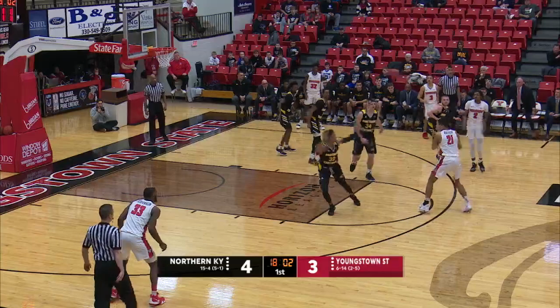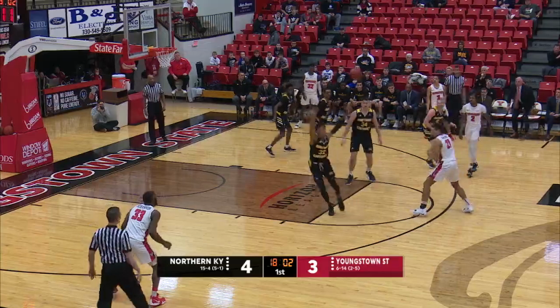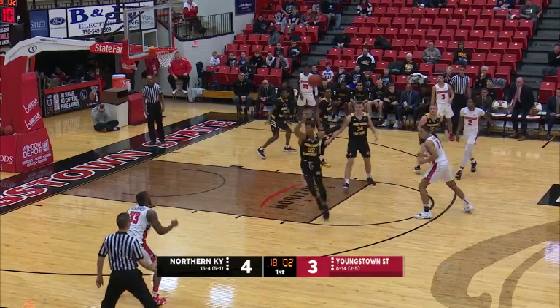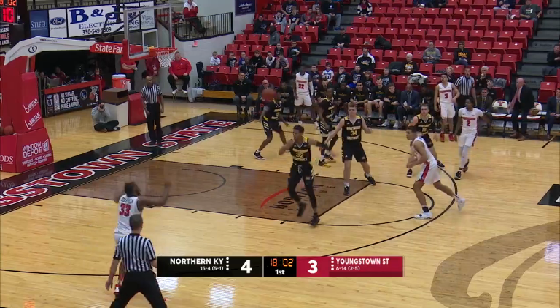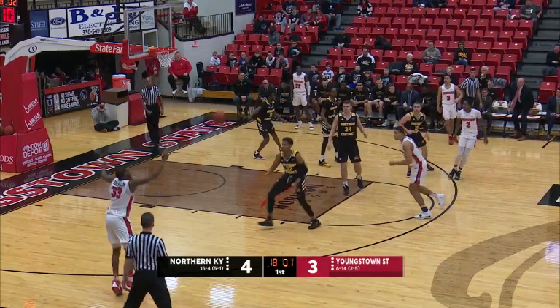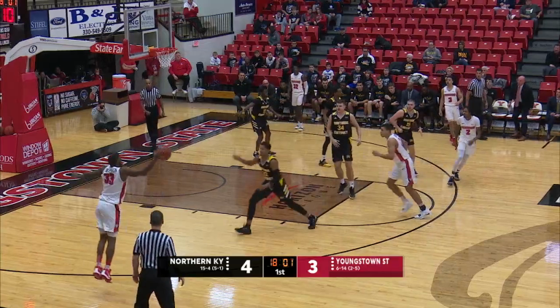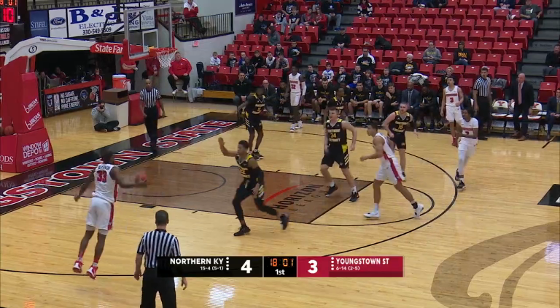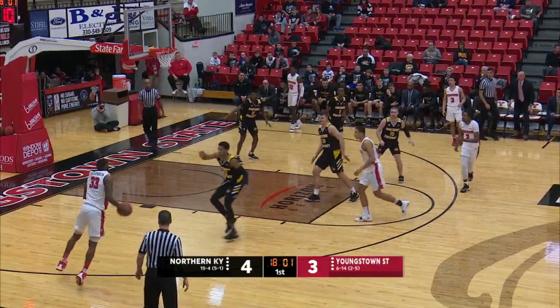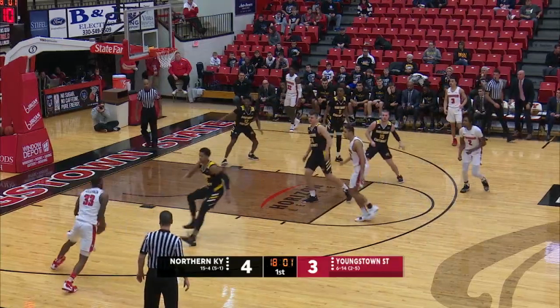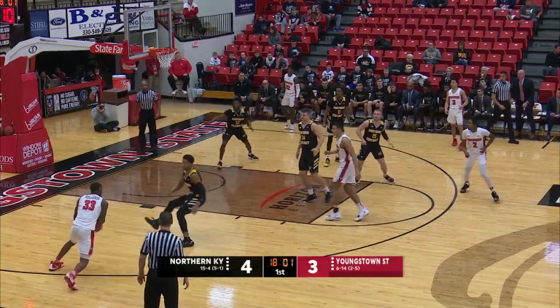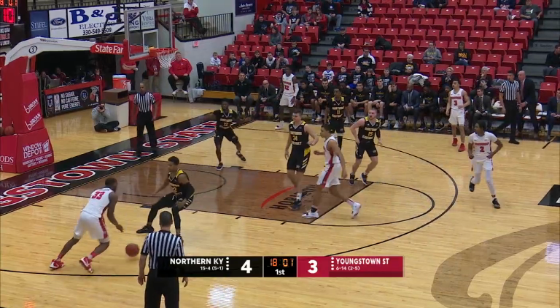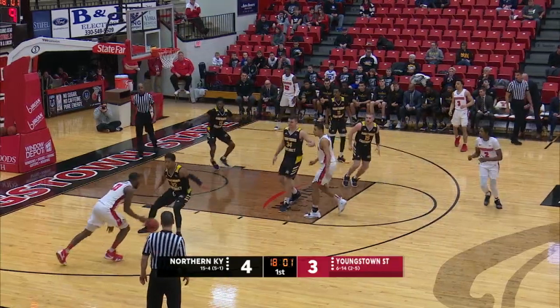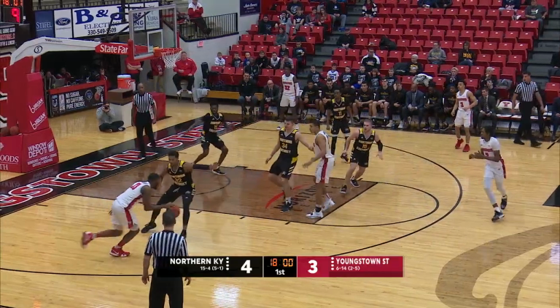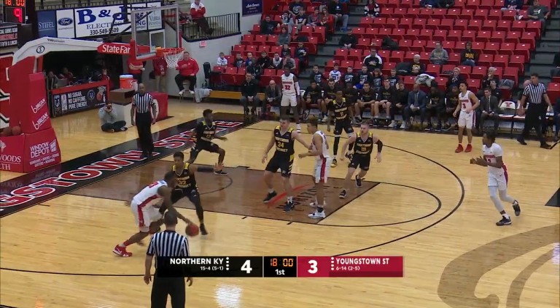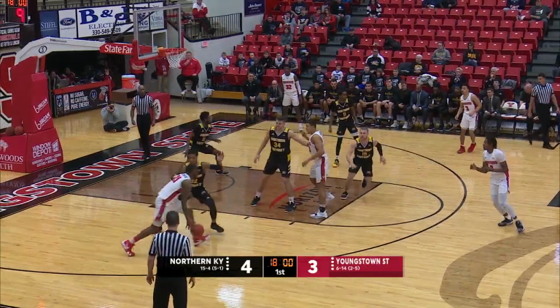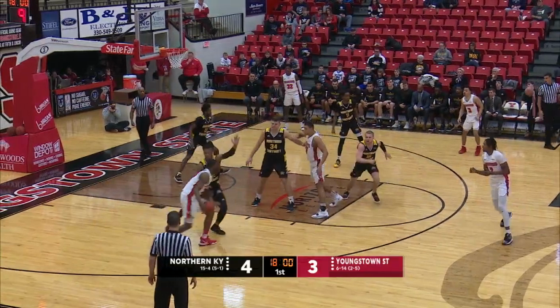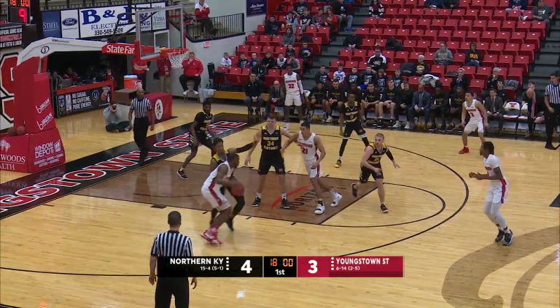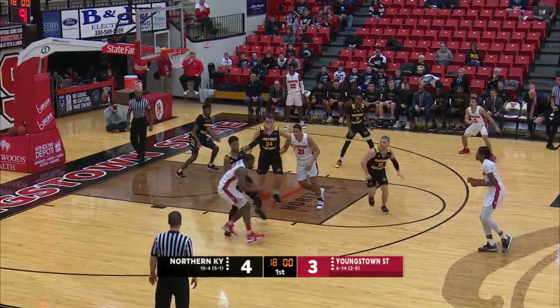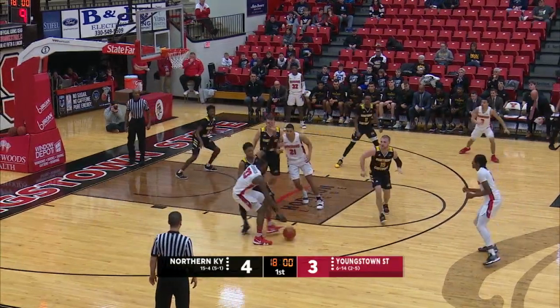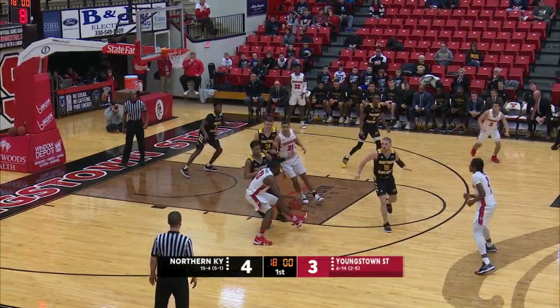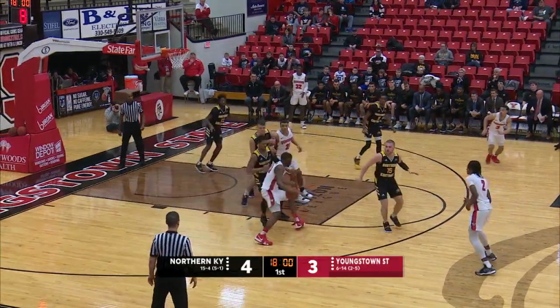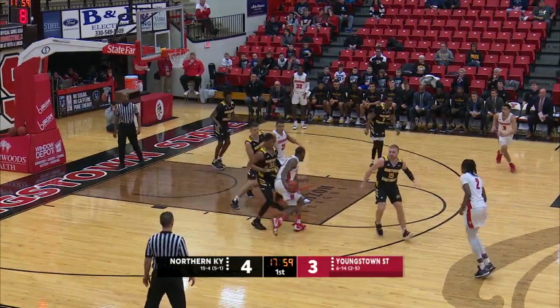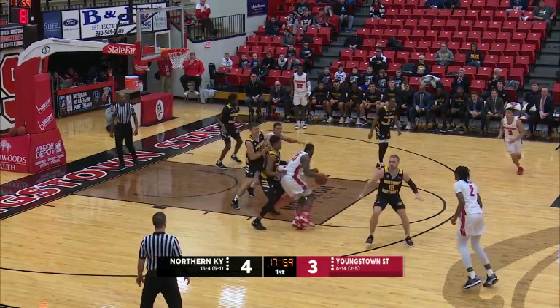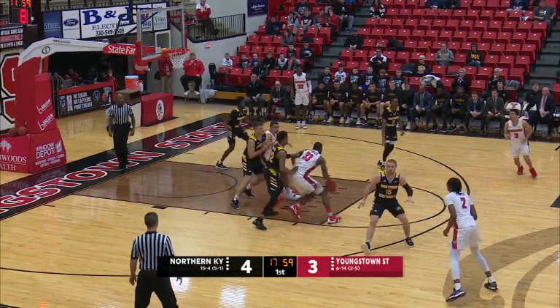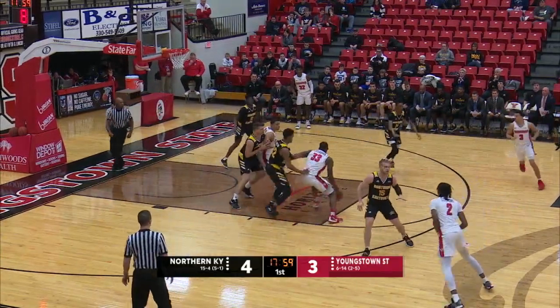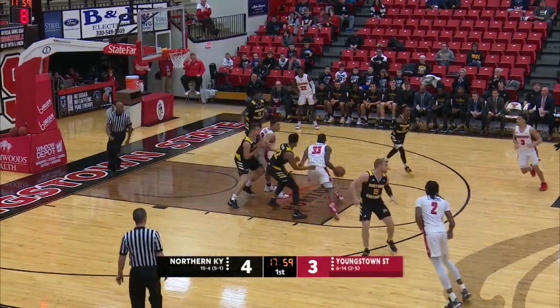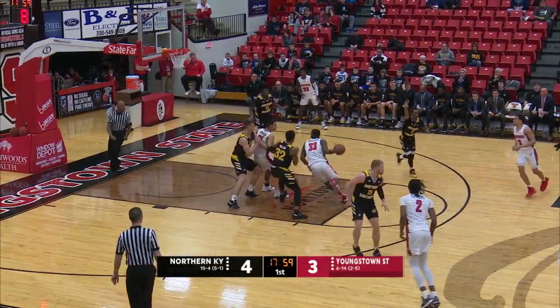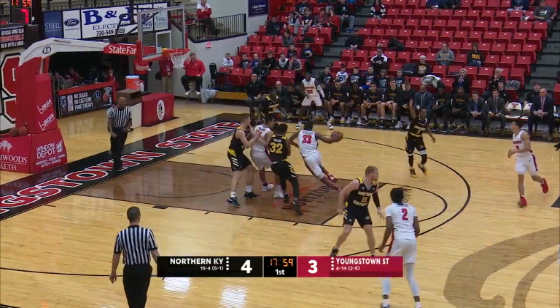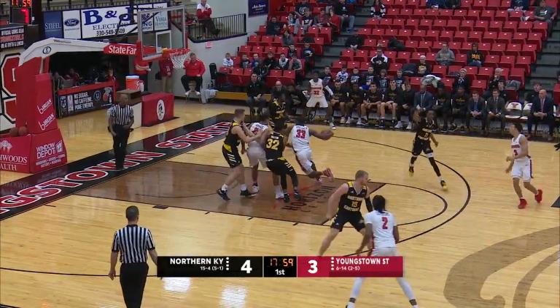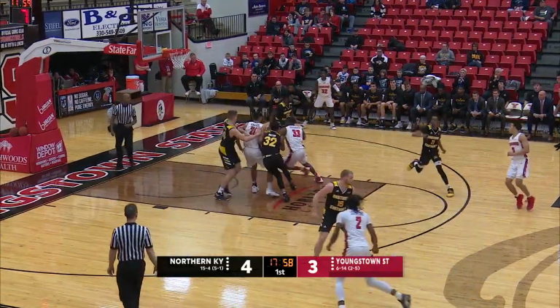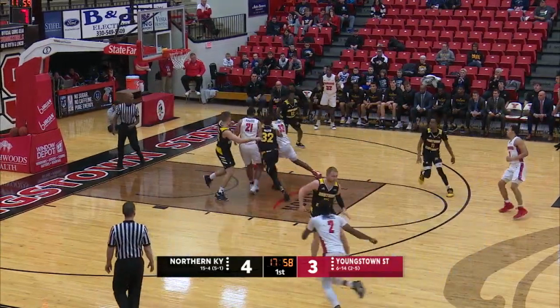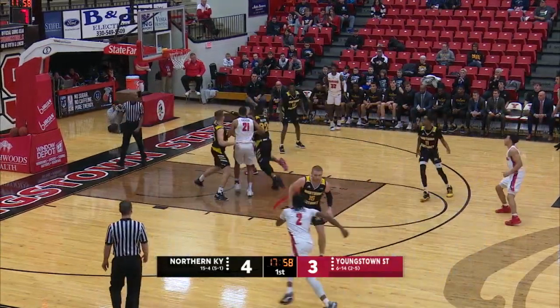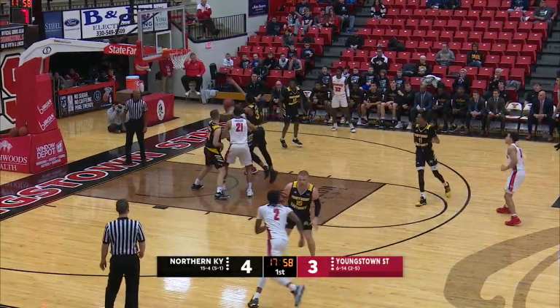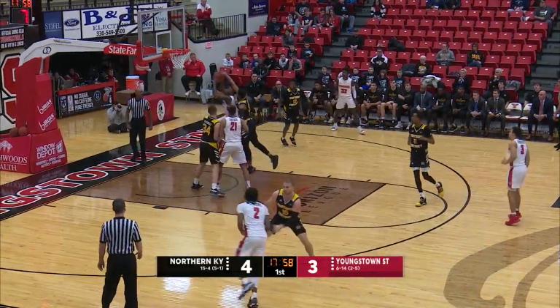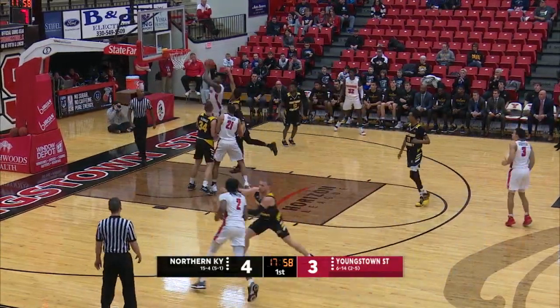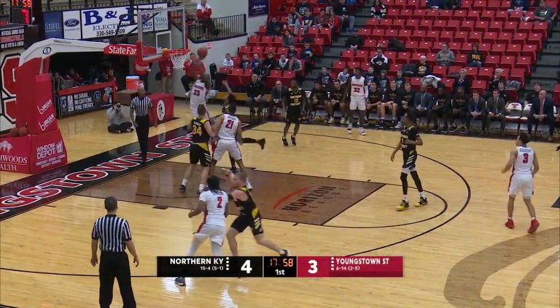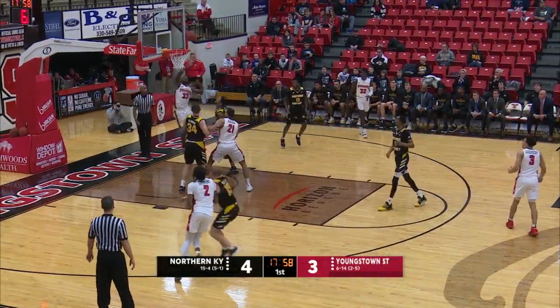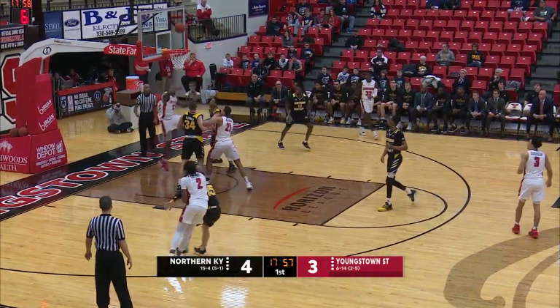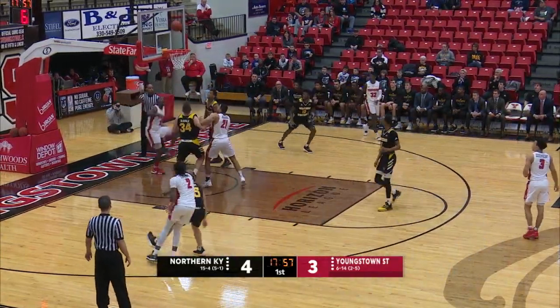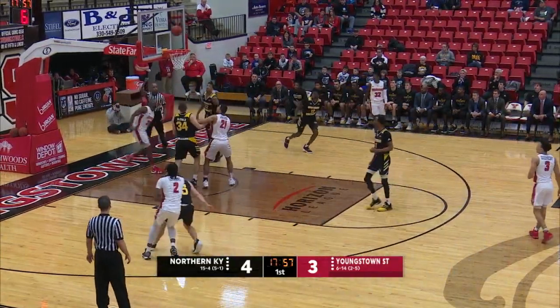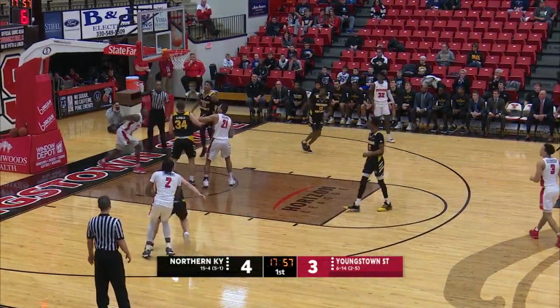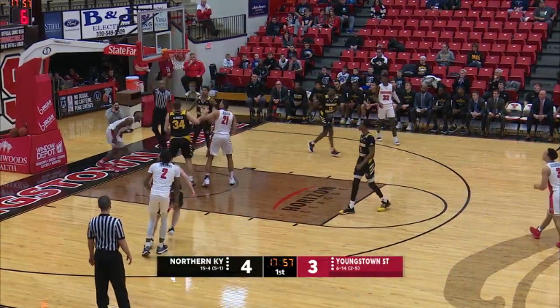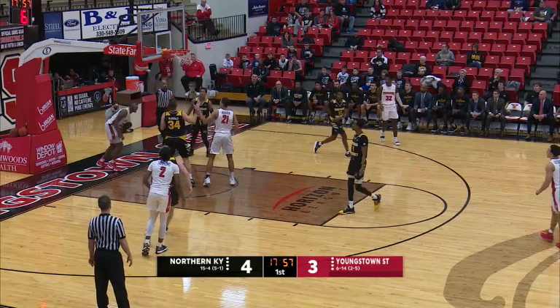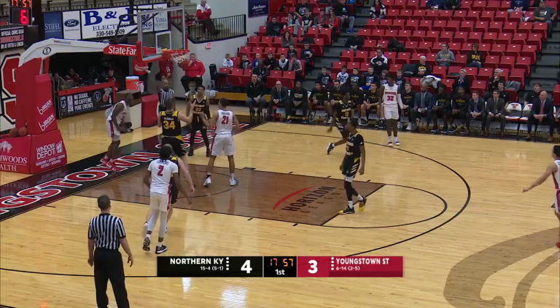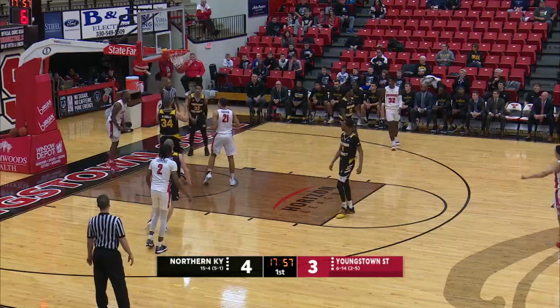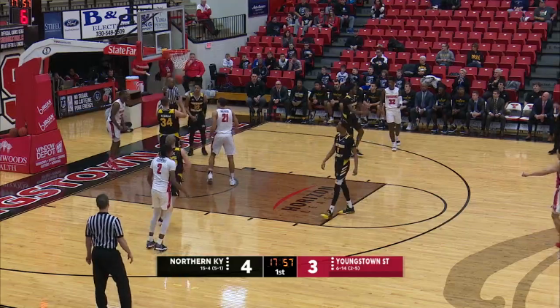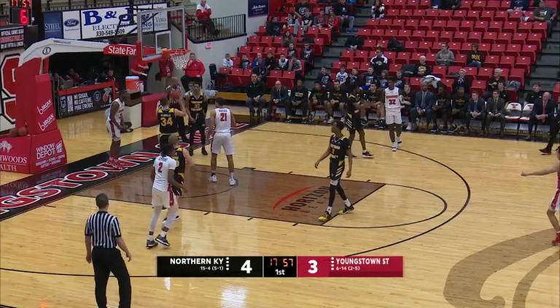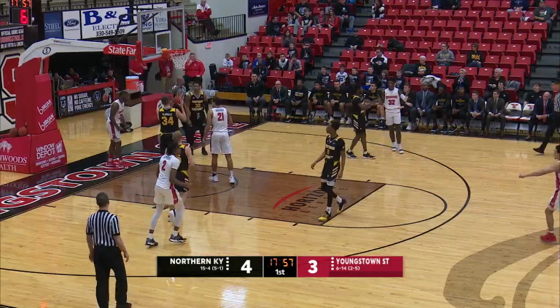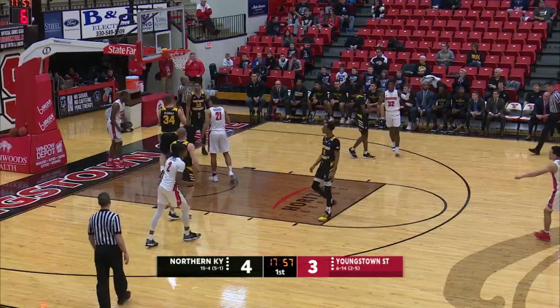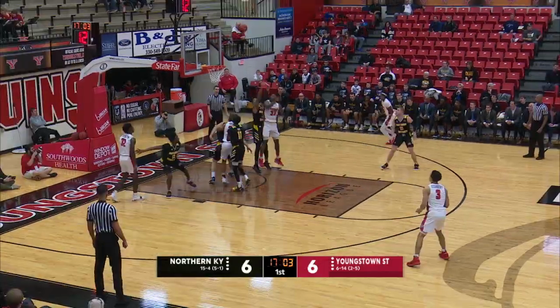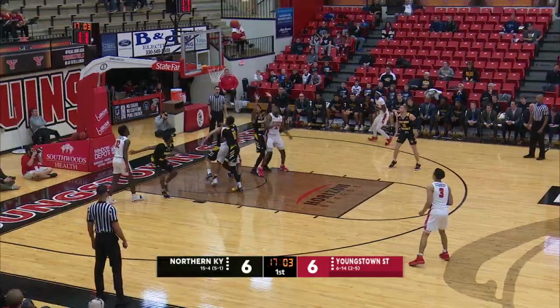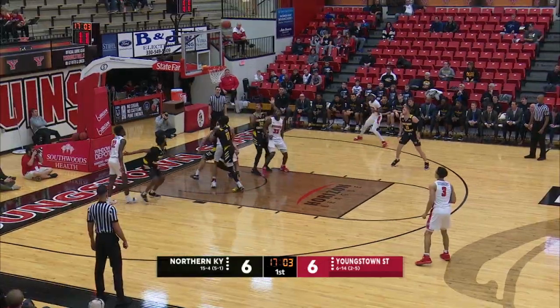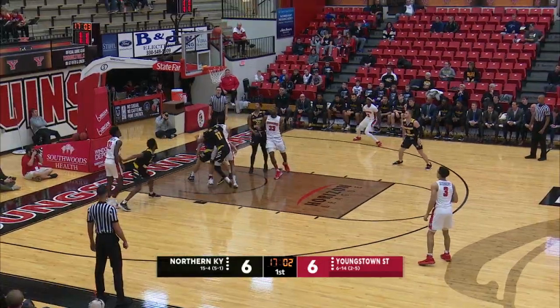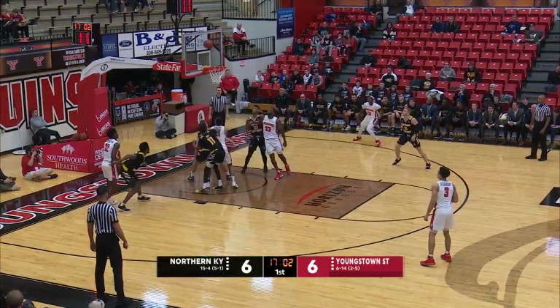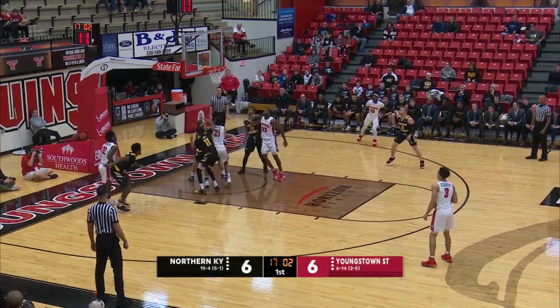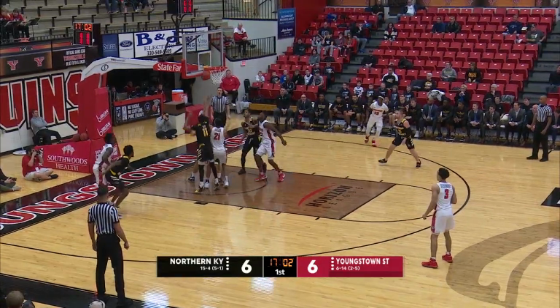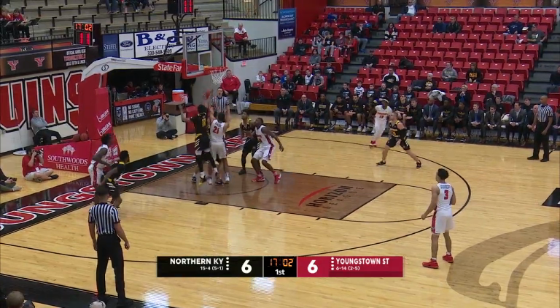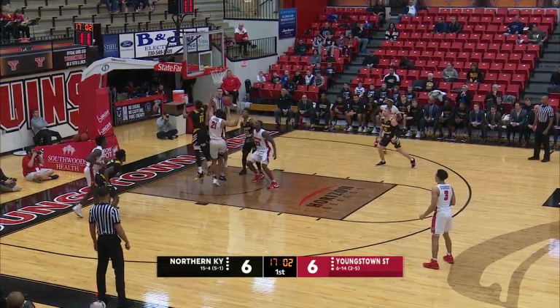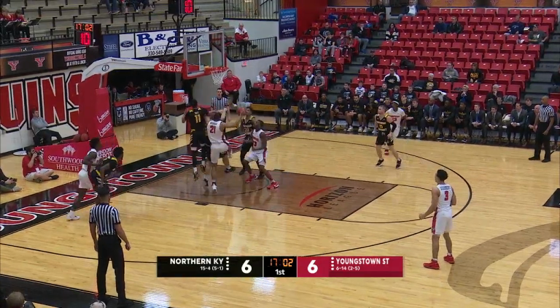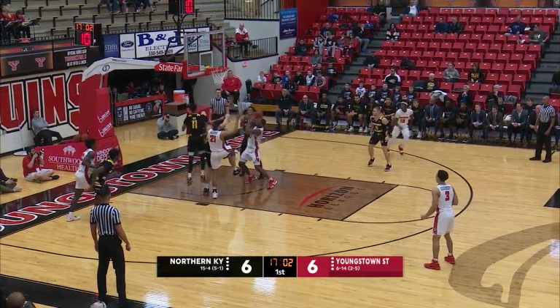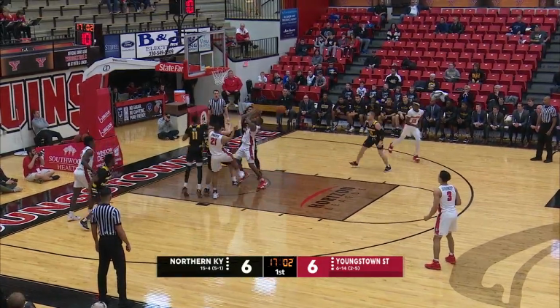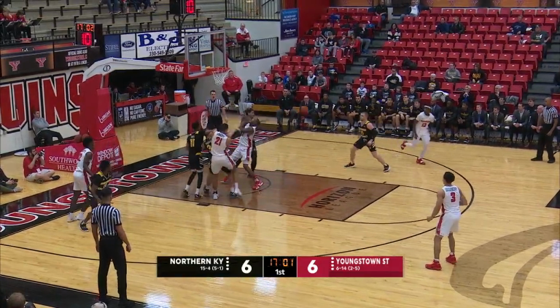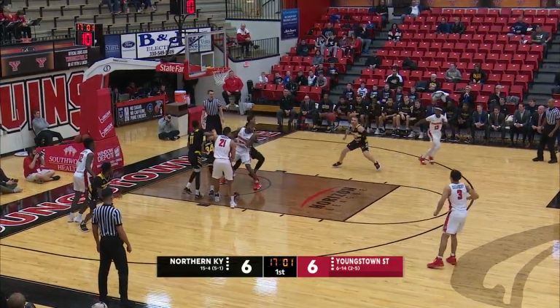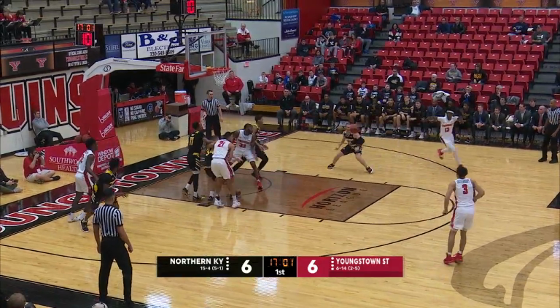Turns, throws the ball across the floor to Bohannon. He dribbles to the left of the lane, gets to the foul line, runs to the basket on the run, through it, up and up. A seven-footer up, through it, over the basket.